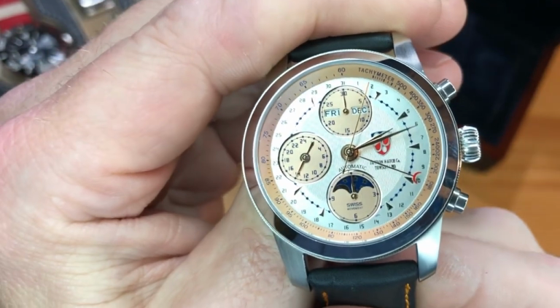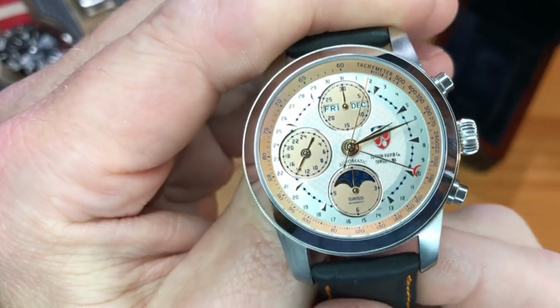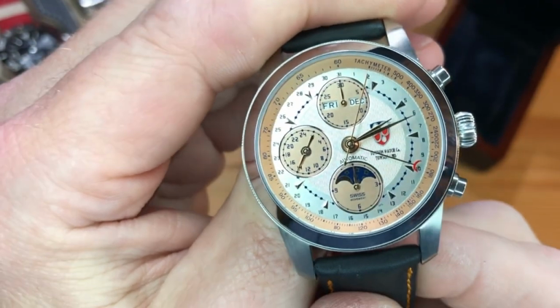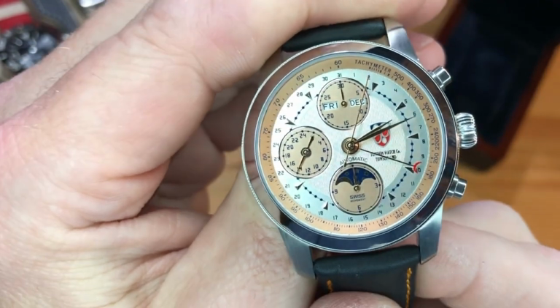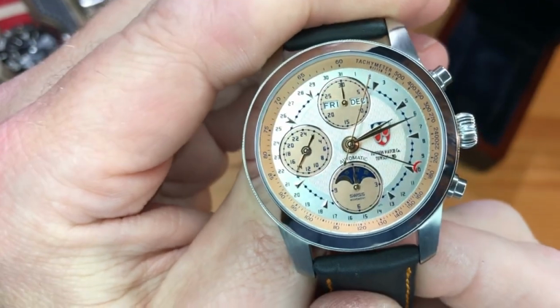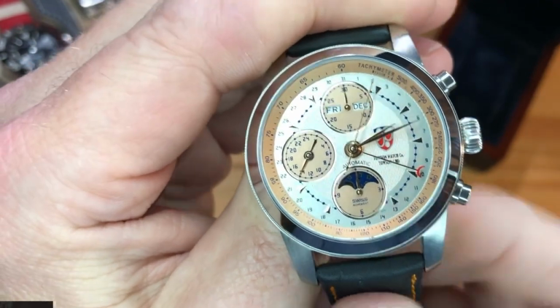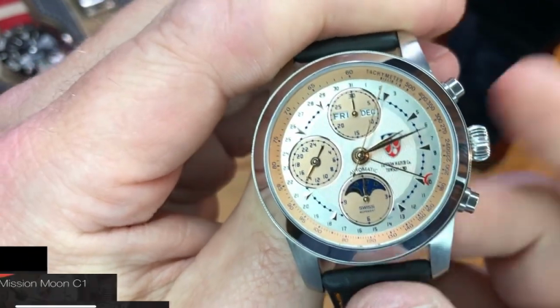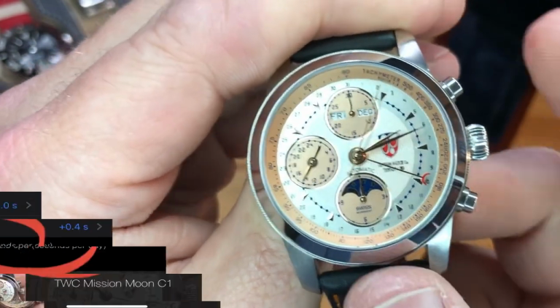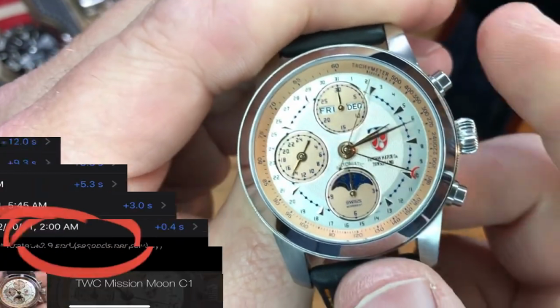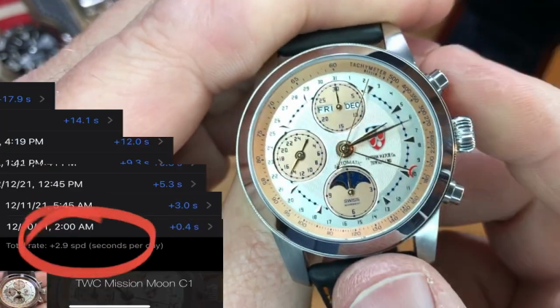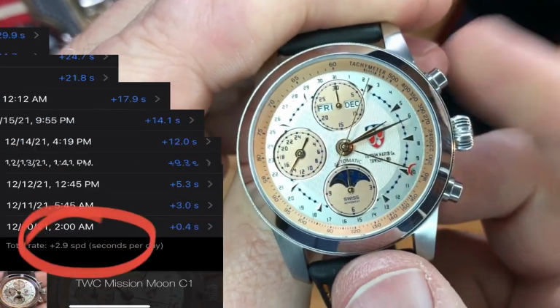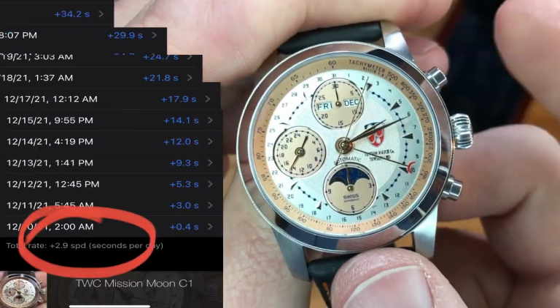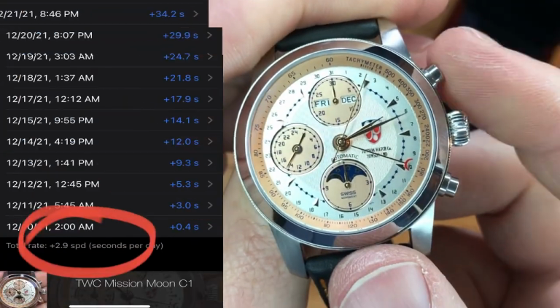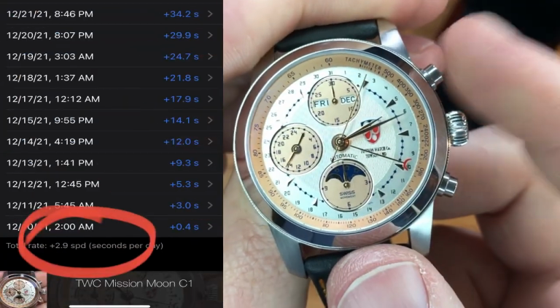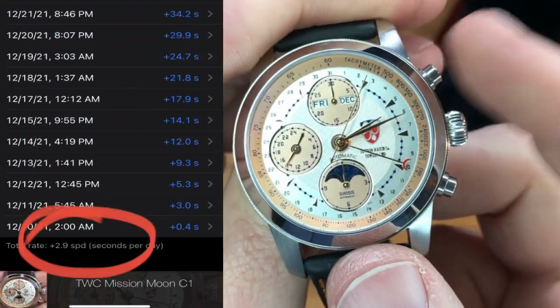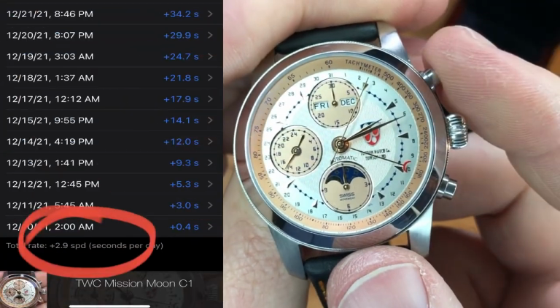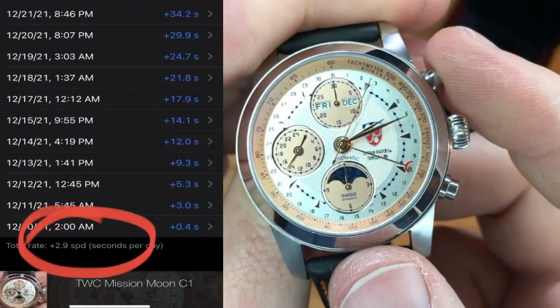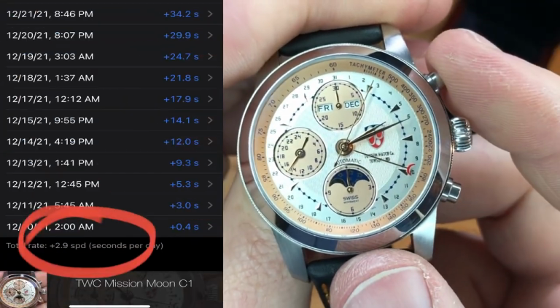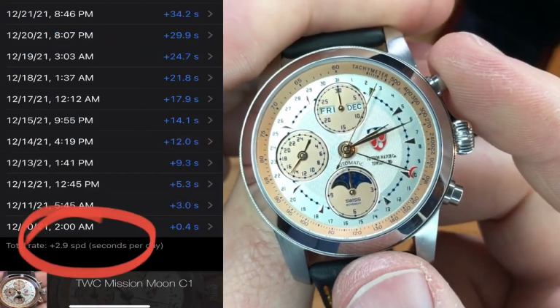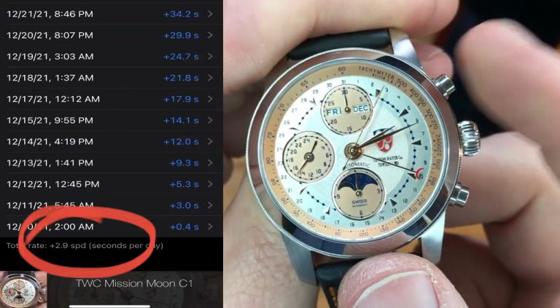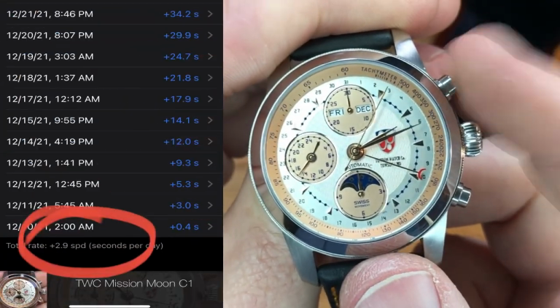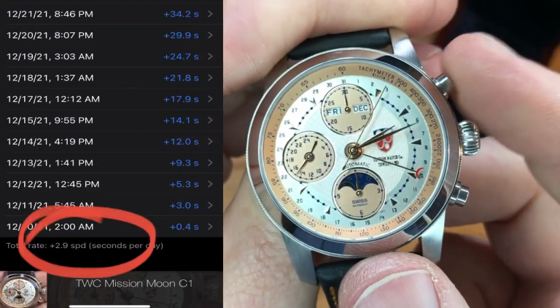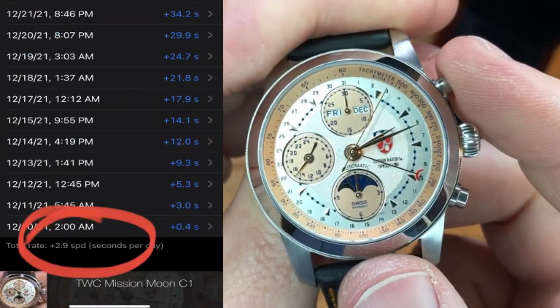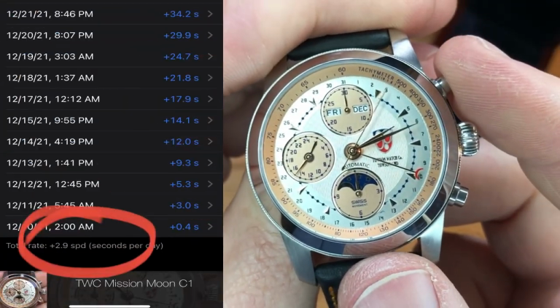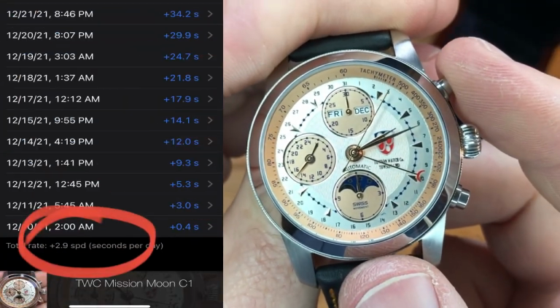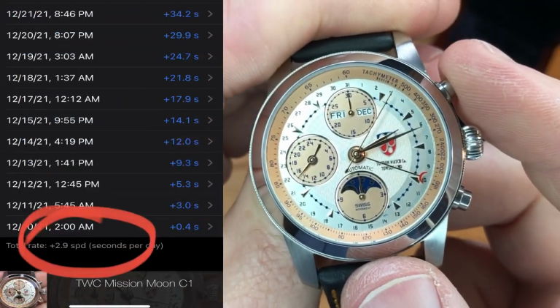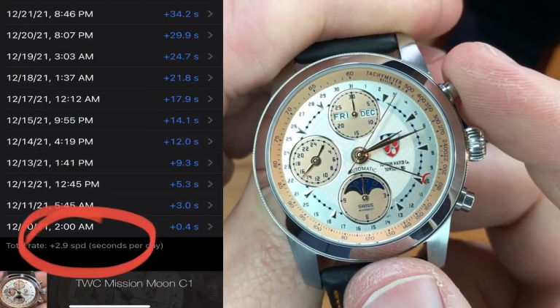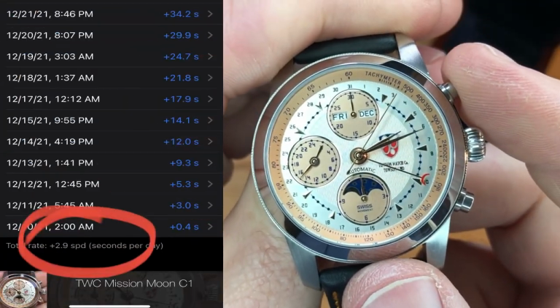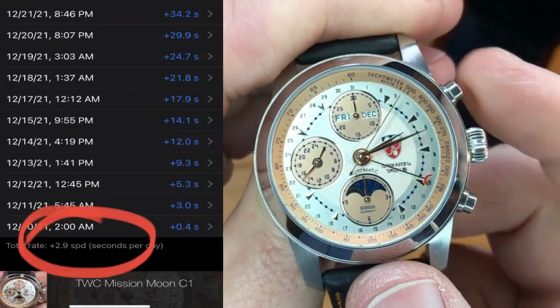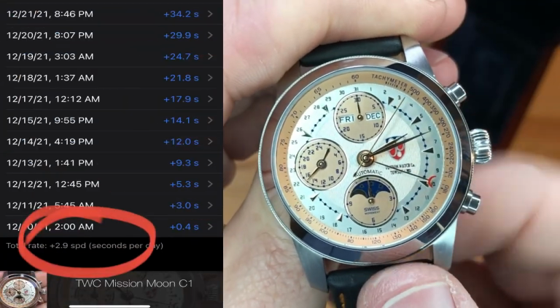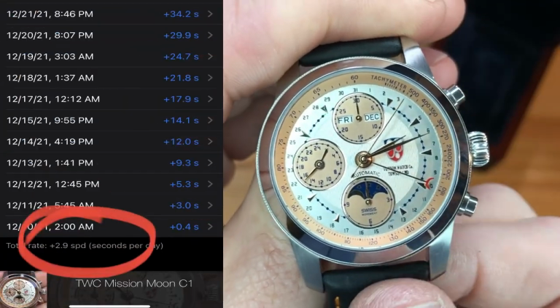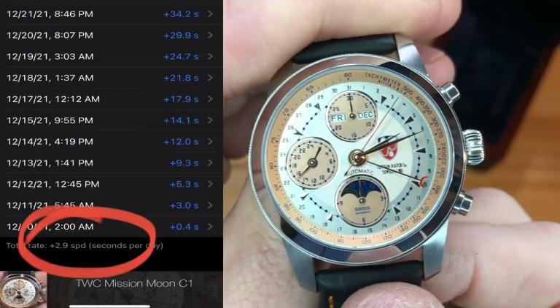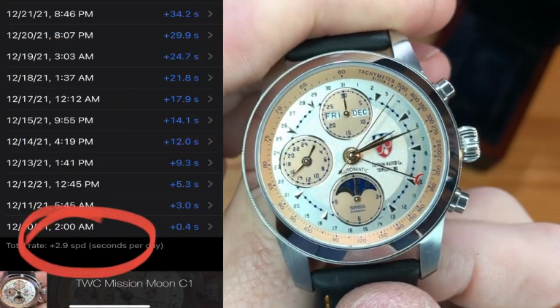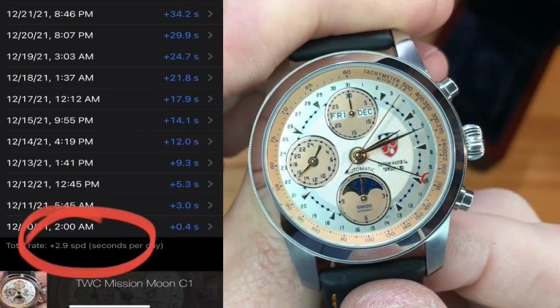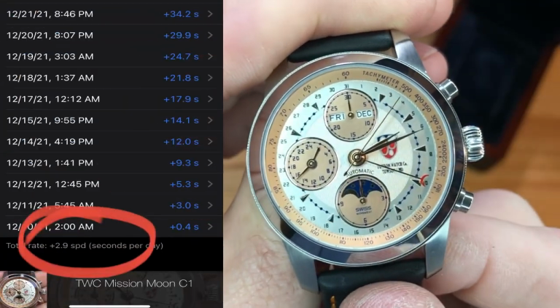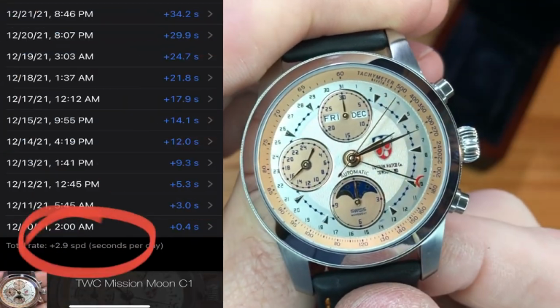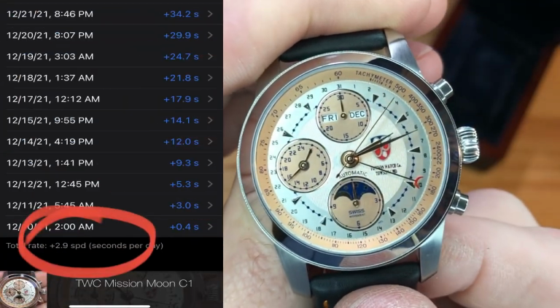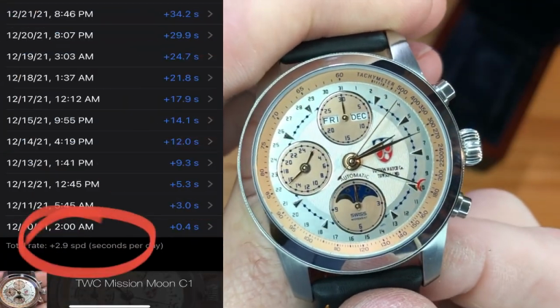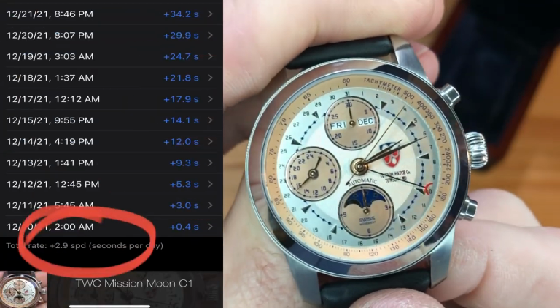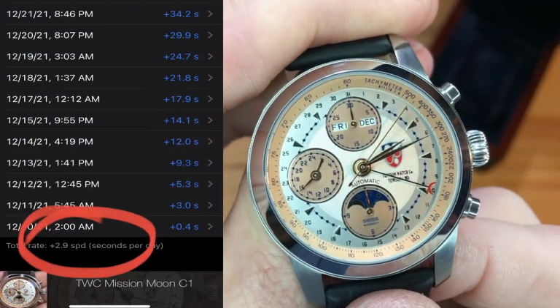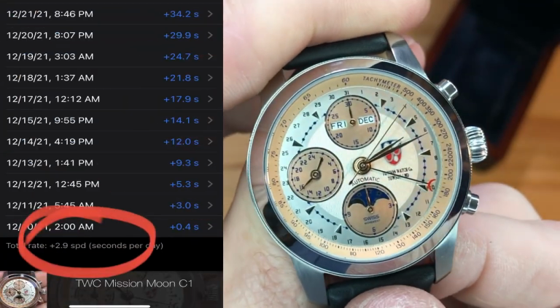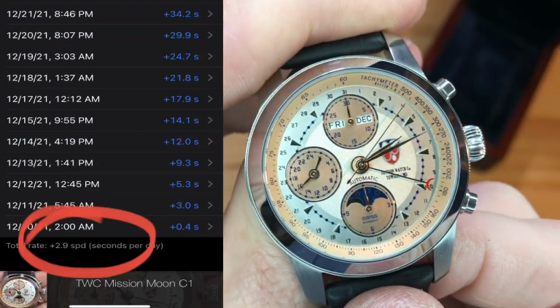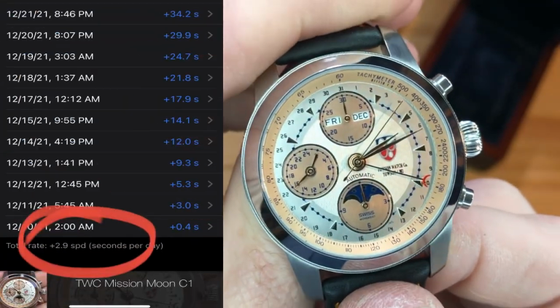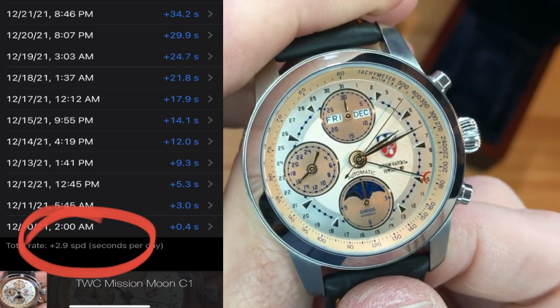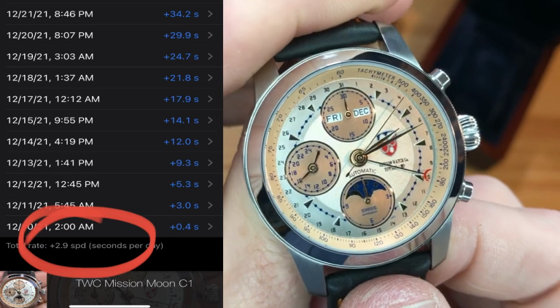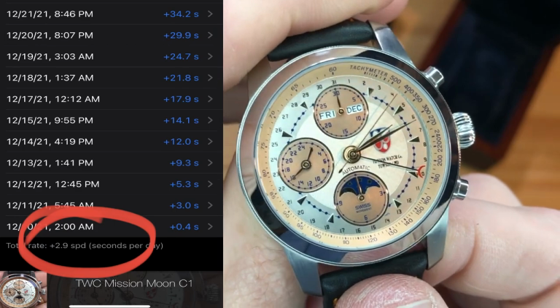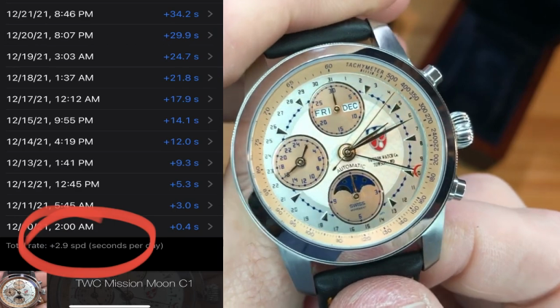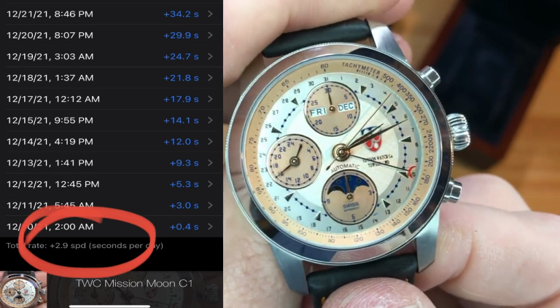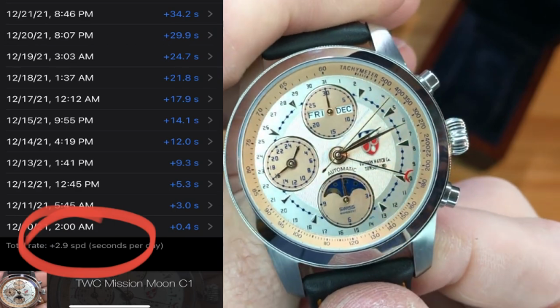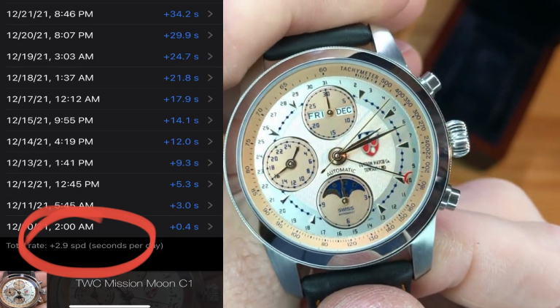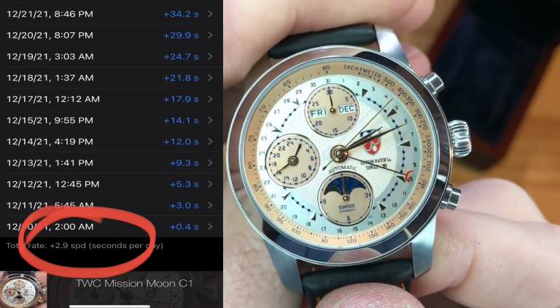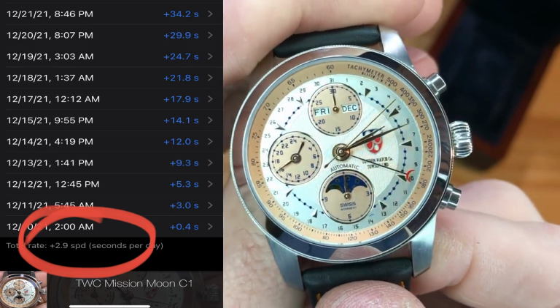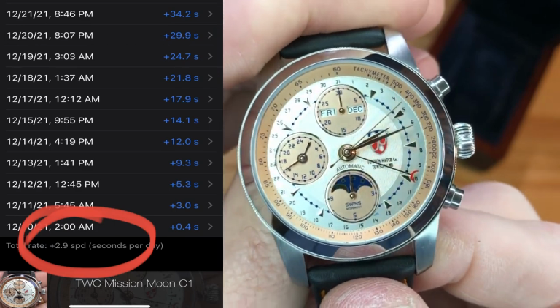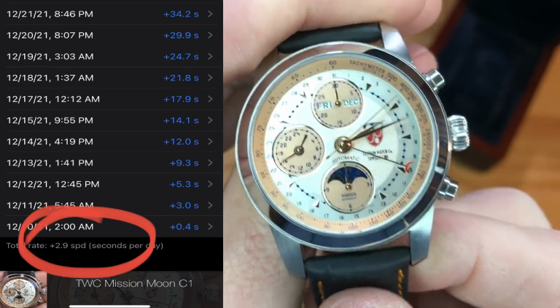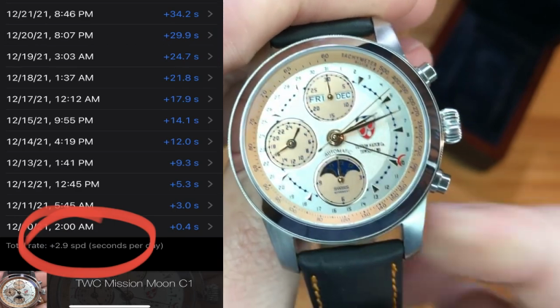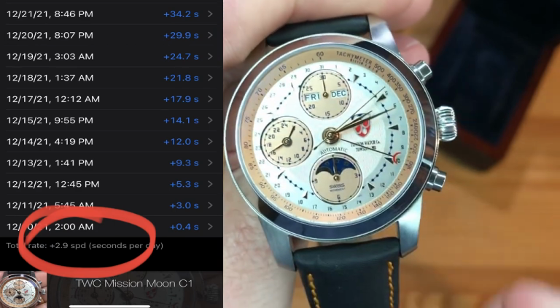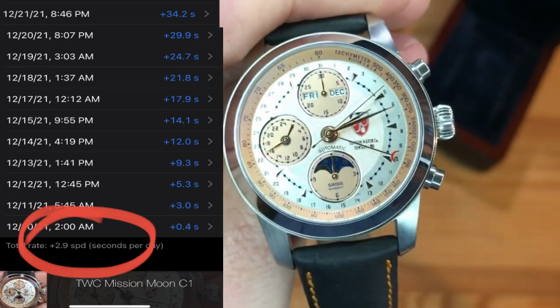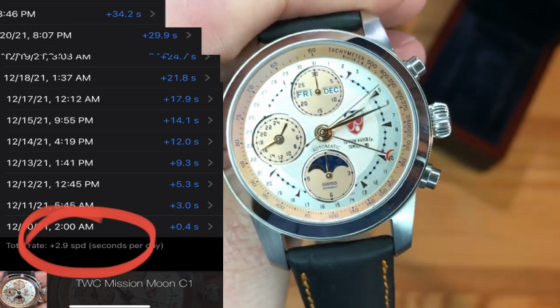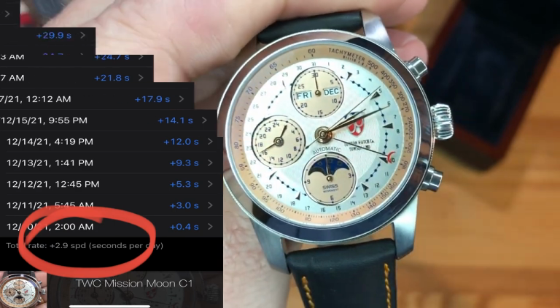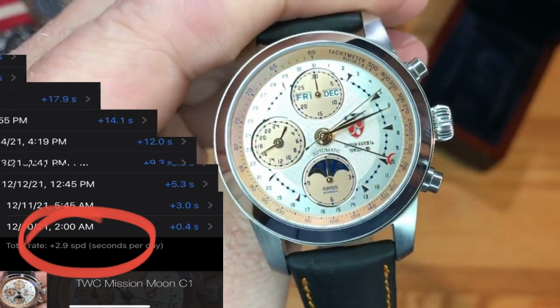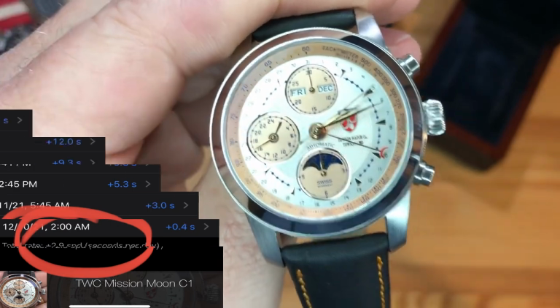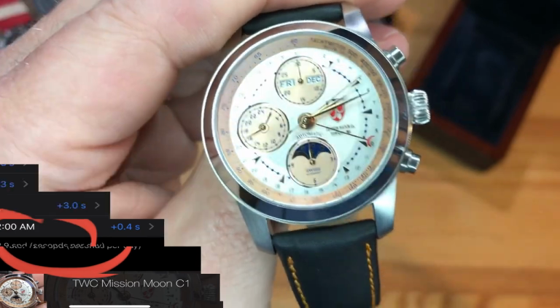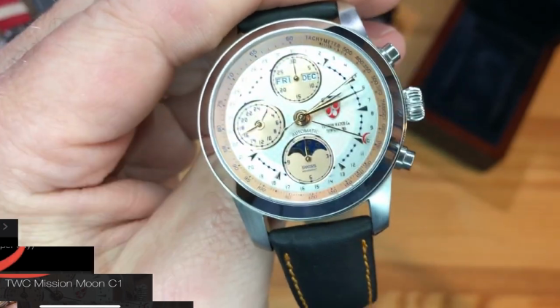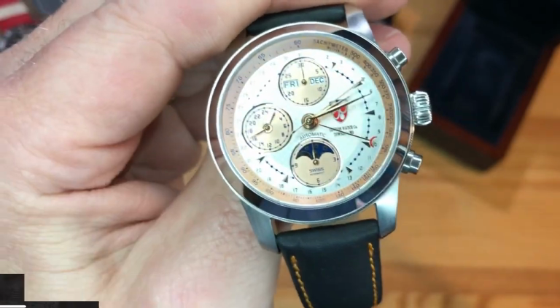For accuracy, I hand-timed this piece over 18 days, and it came in at only plus 2.9 seconds per day.